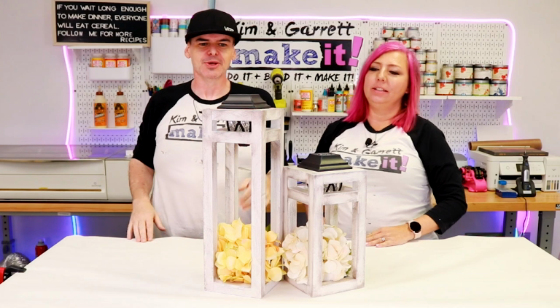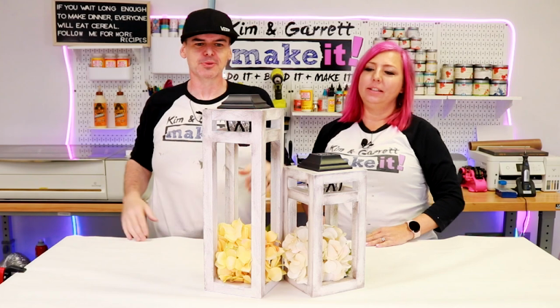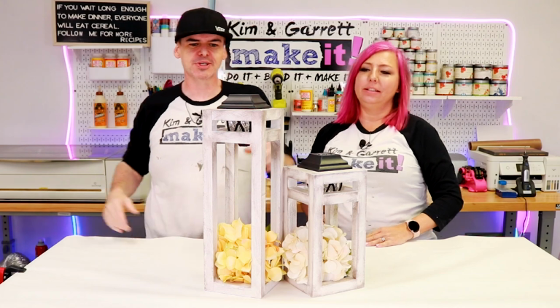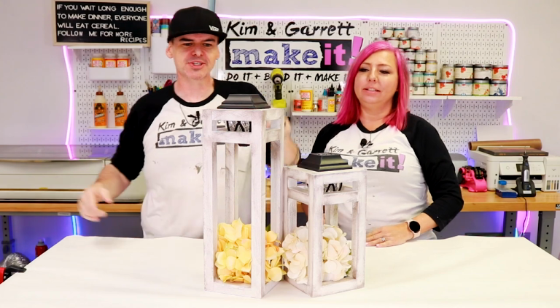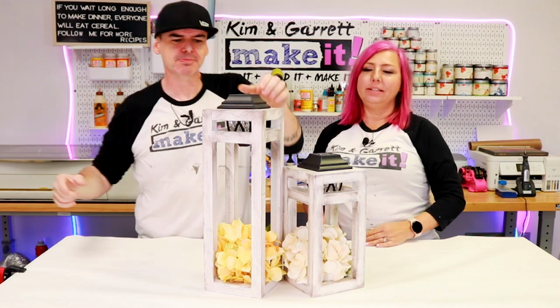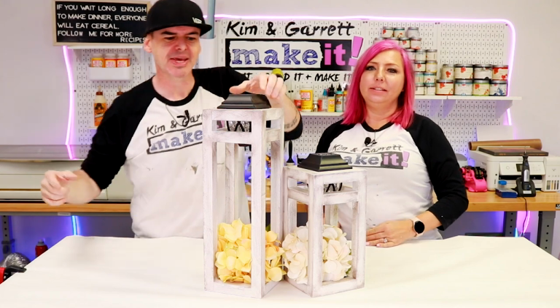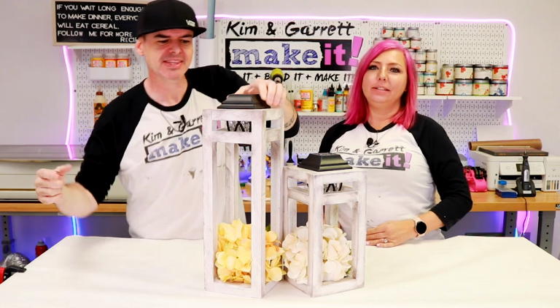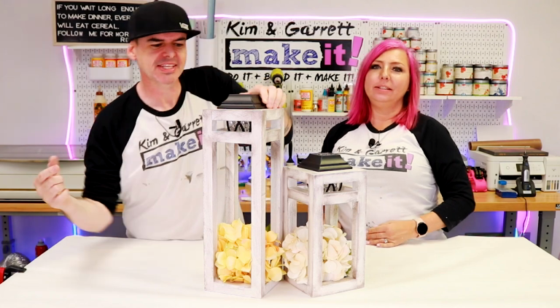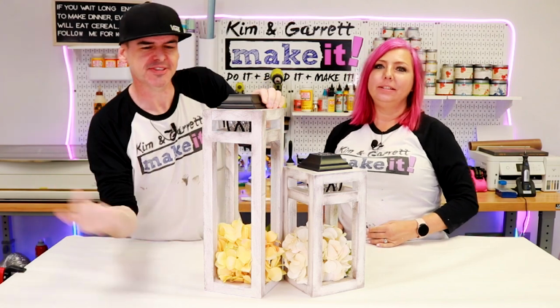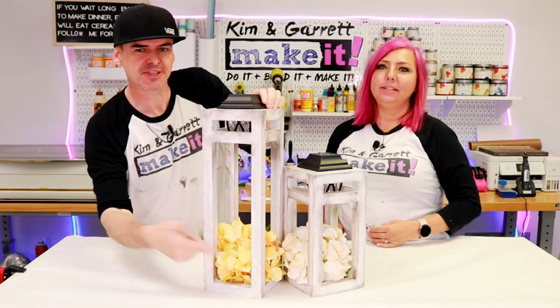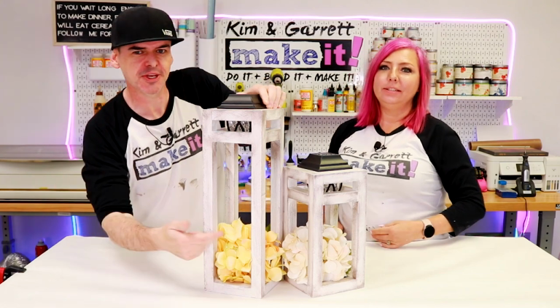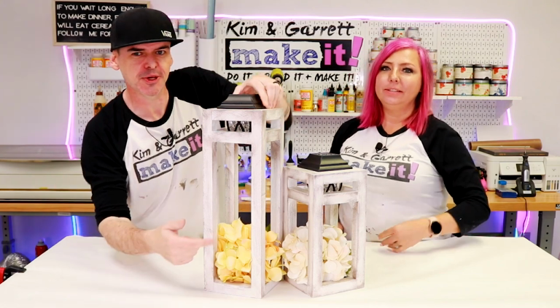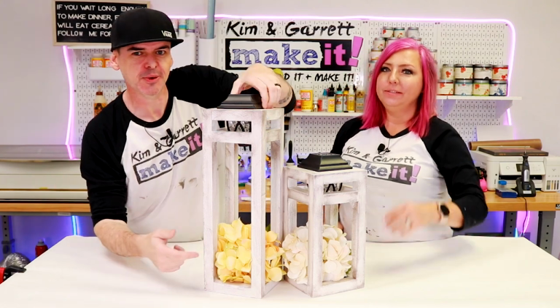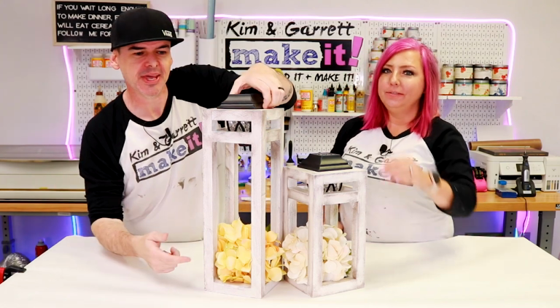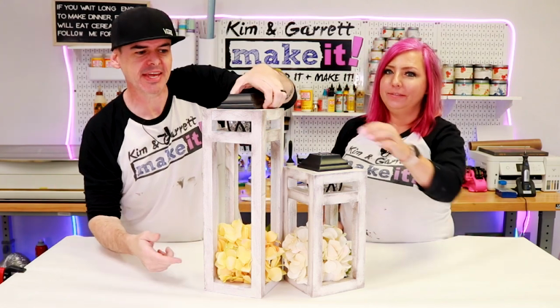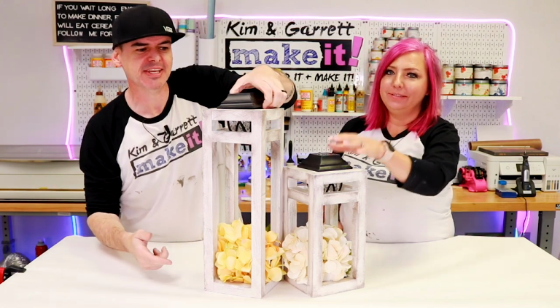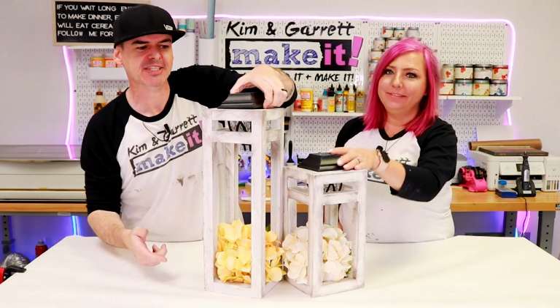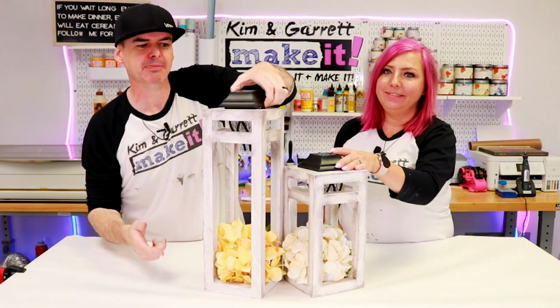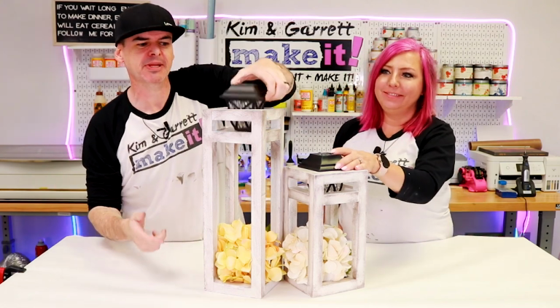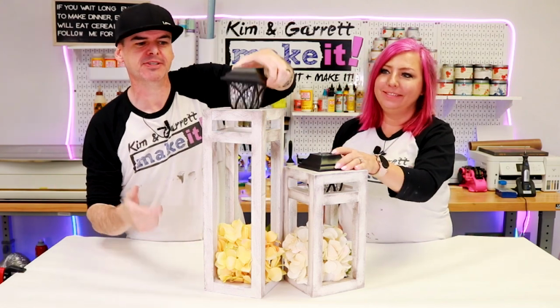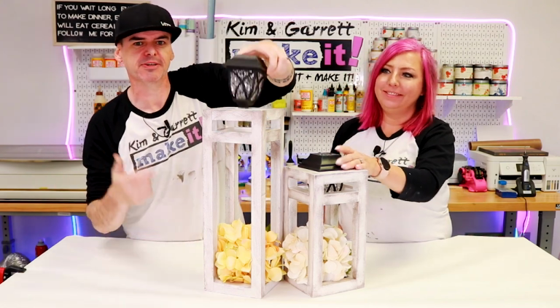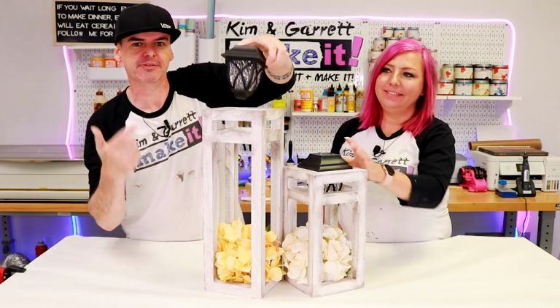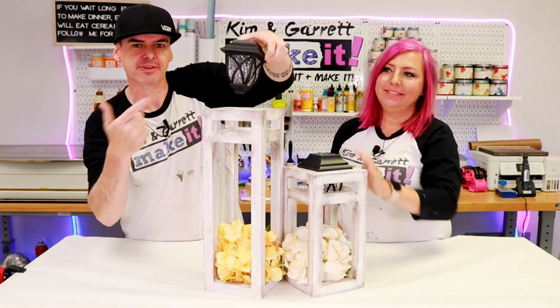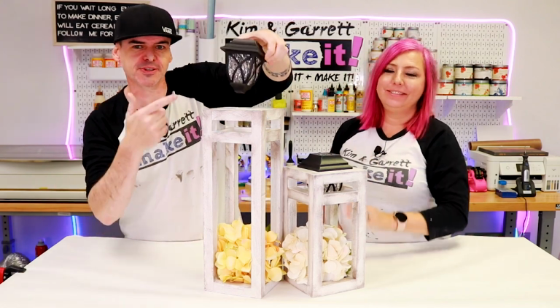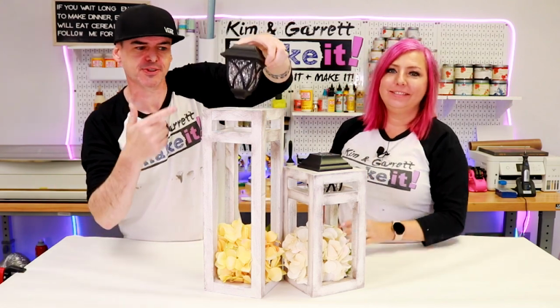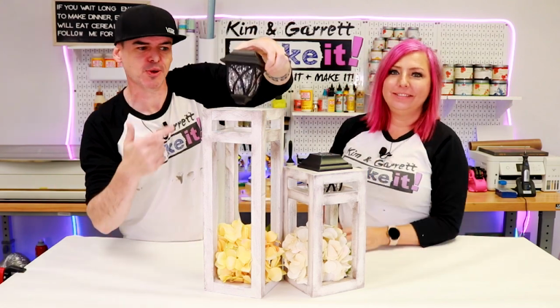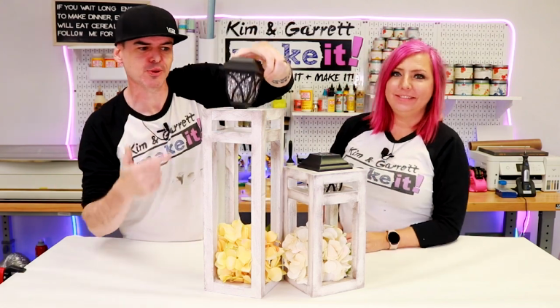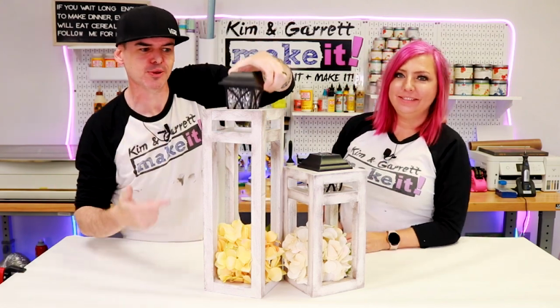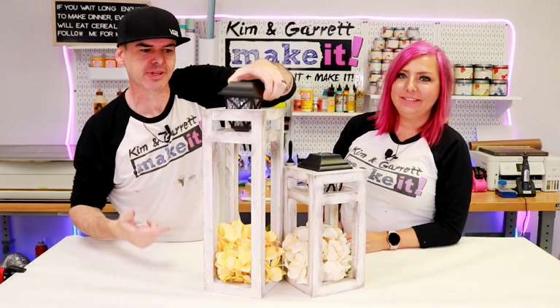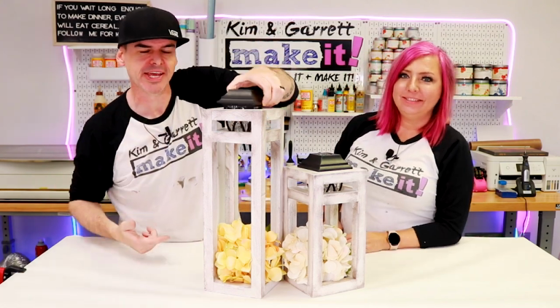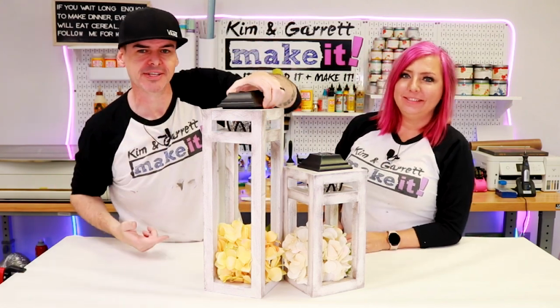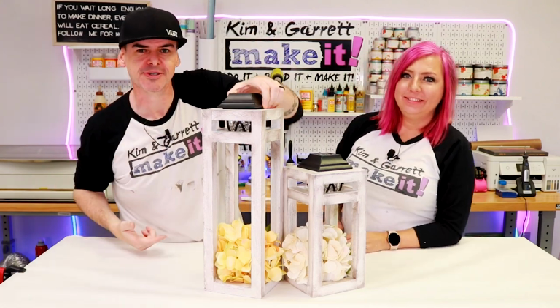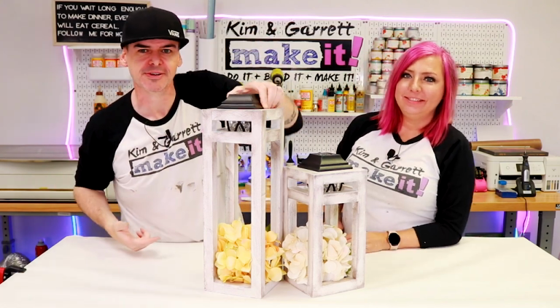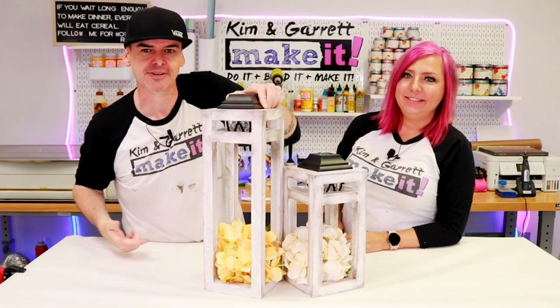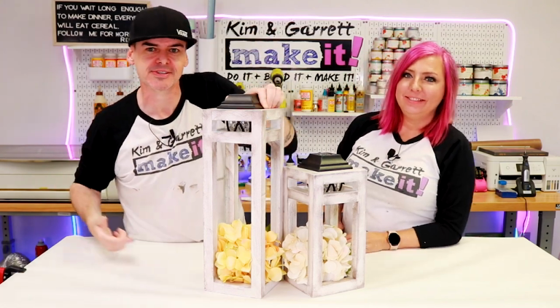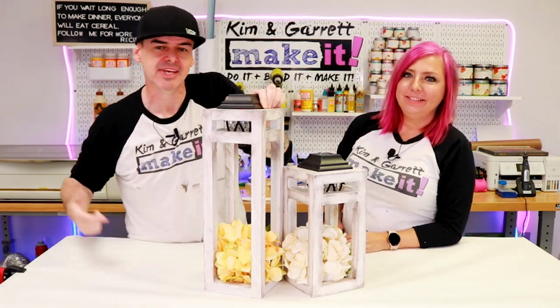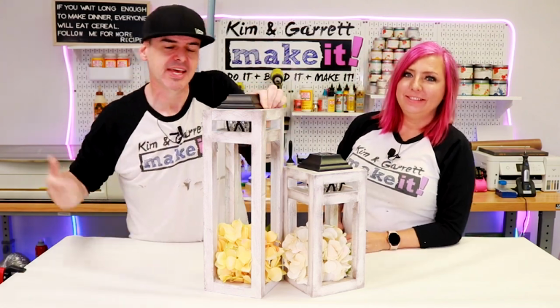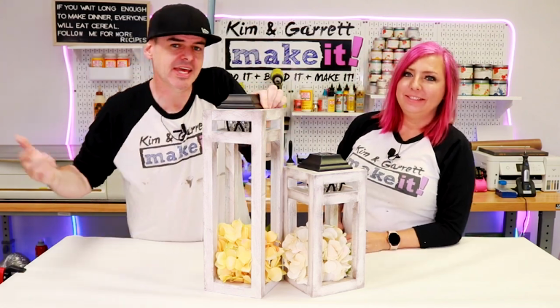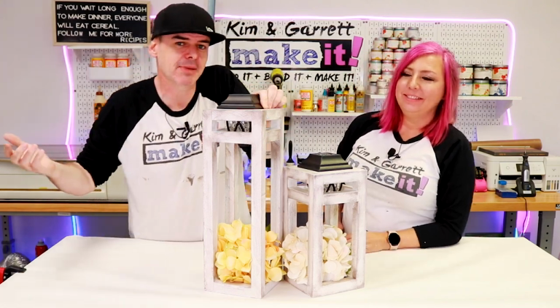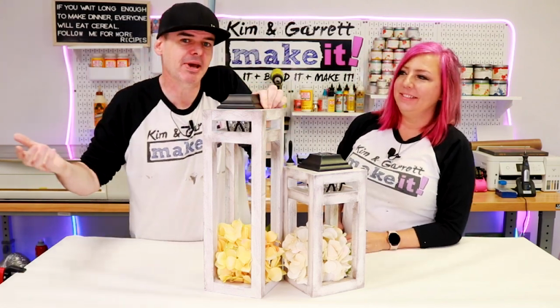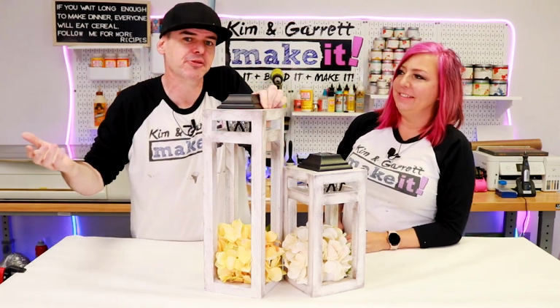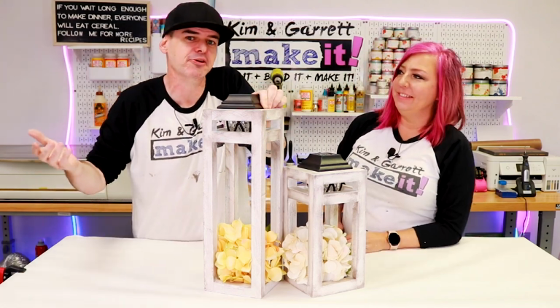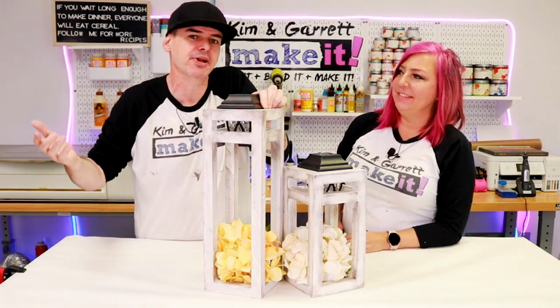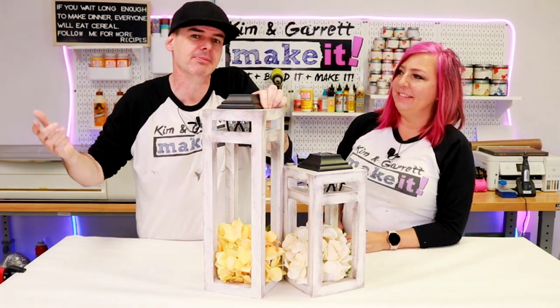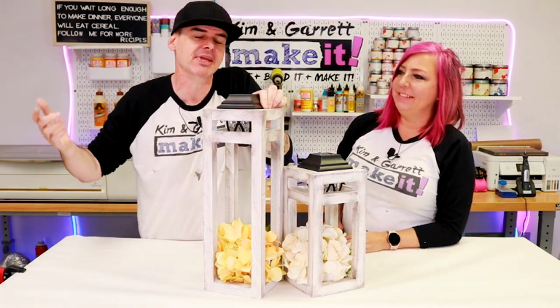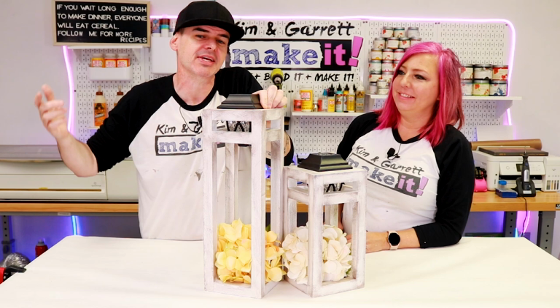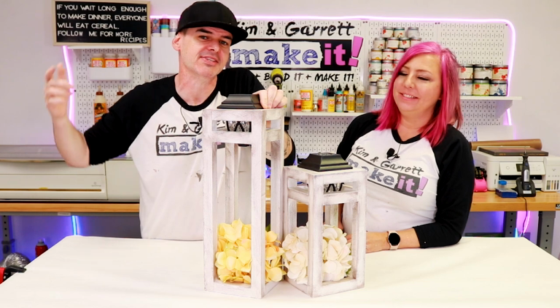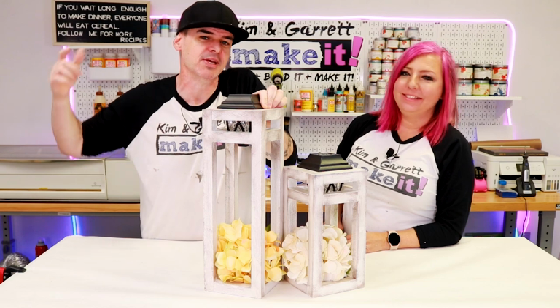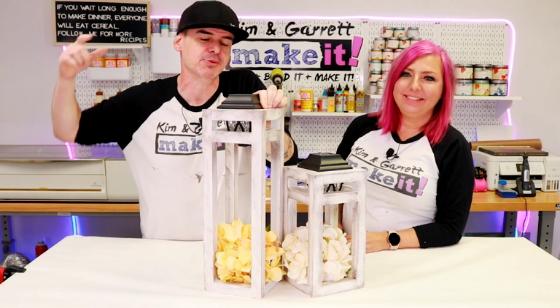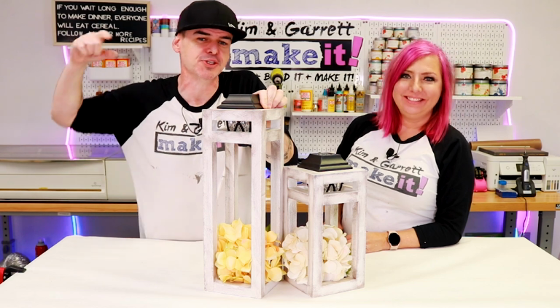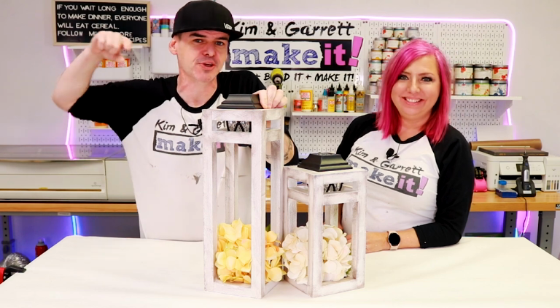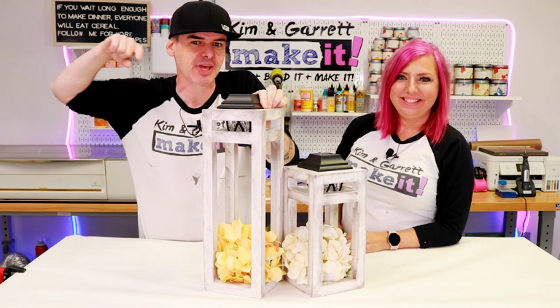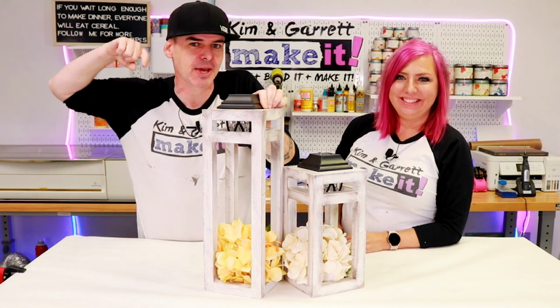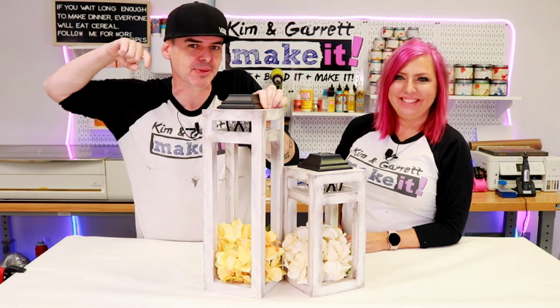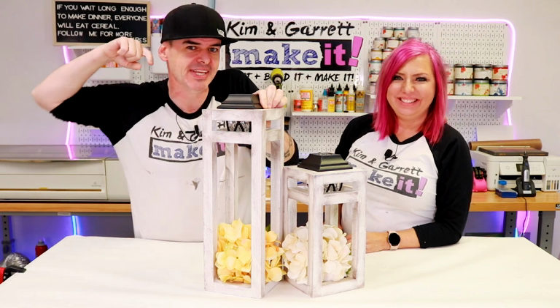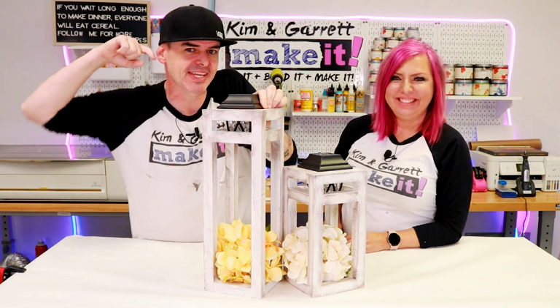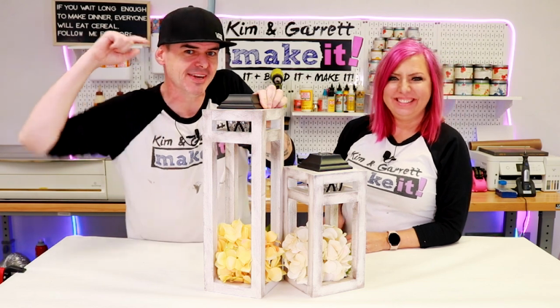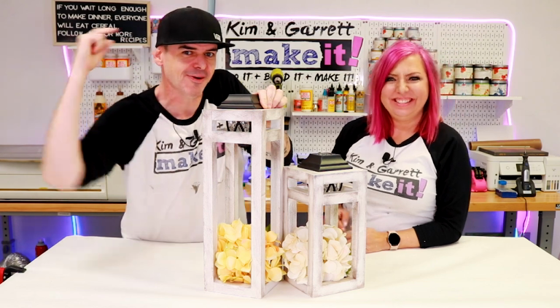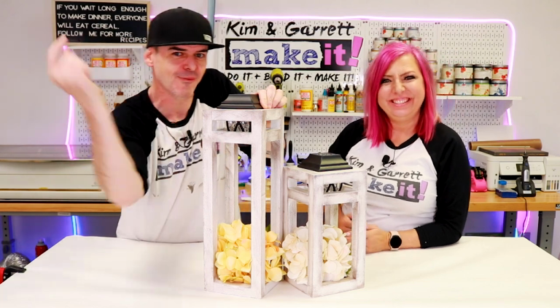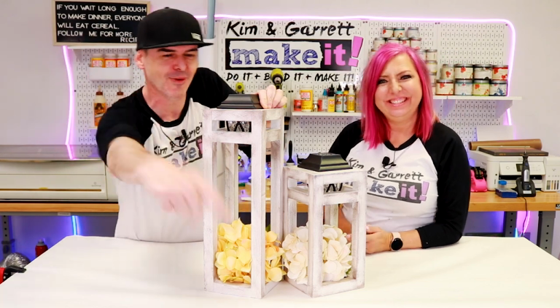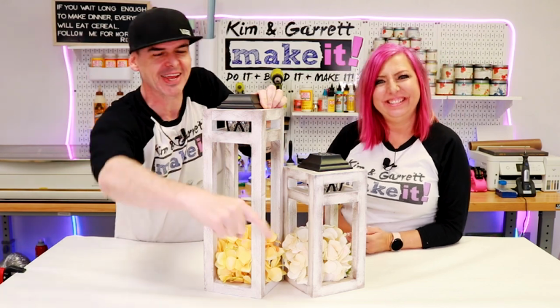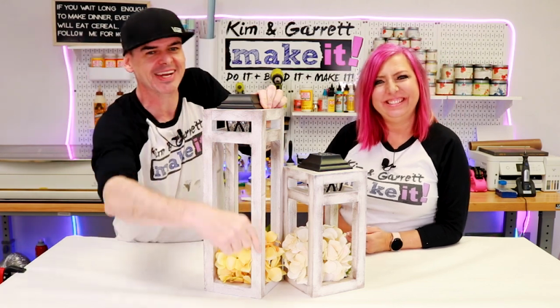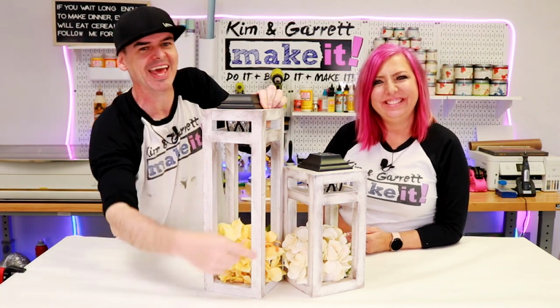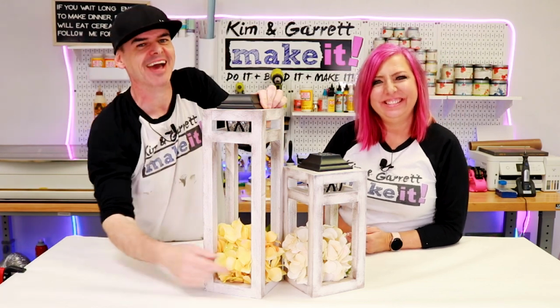We just made these two inexpensive solar lanterns in about 30 minutes and we'll show you how we did it right now.